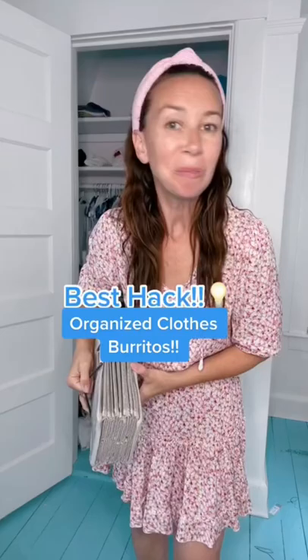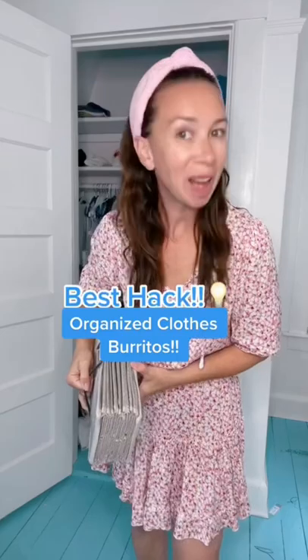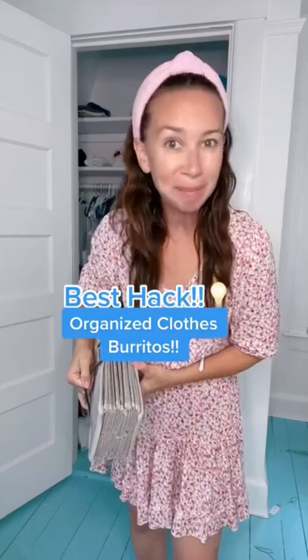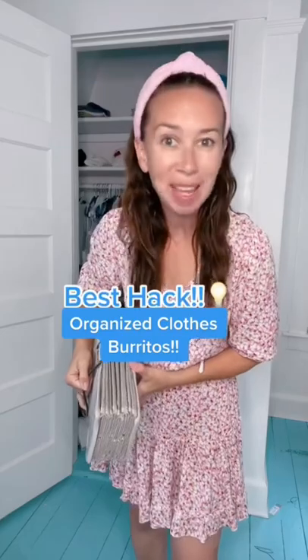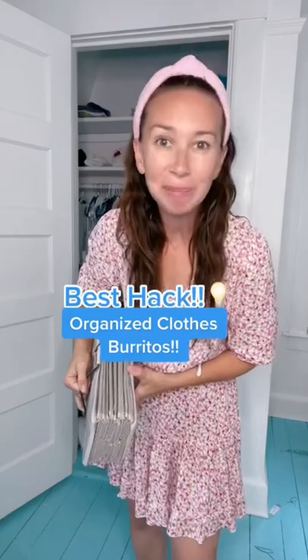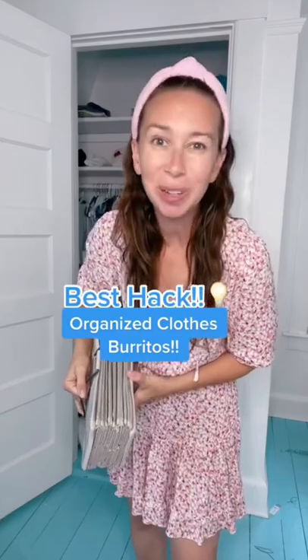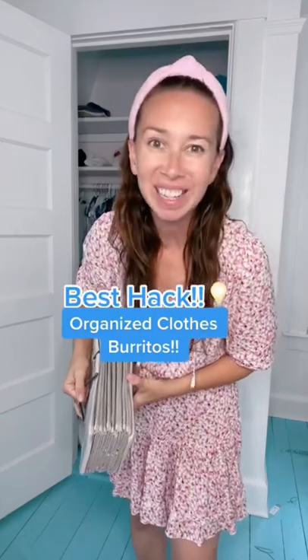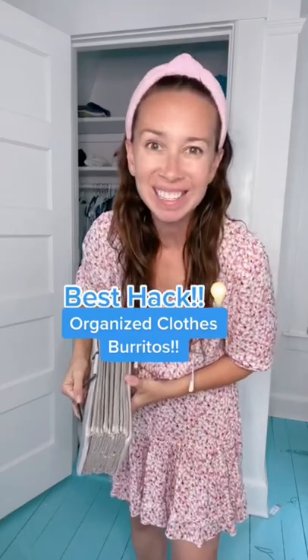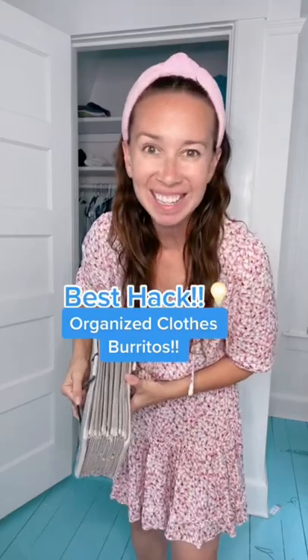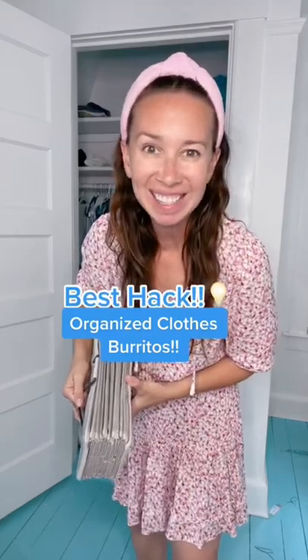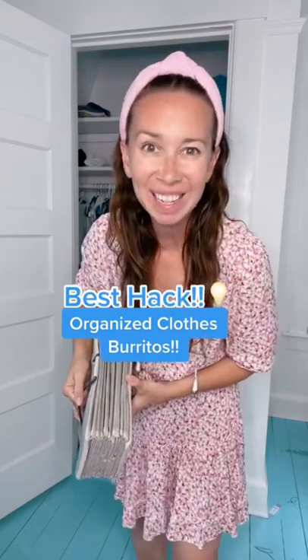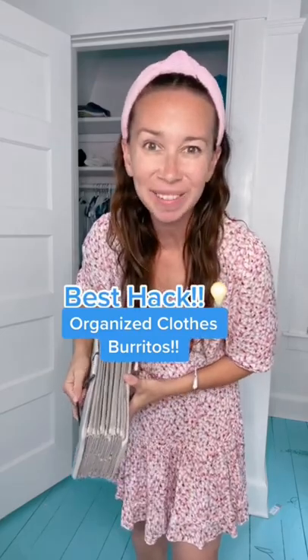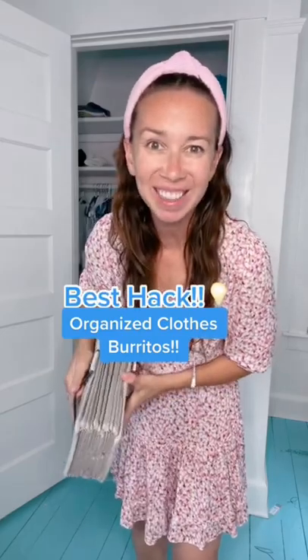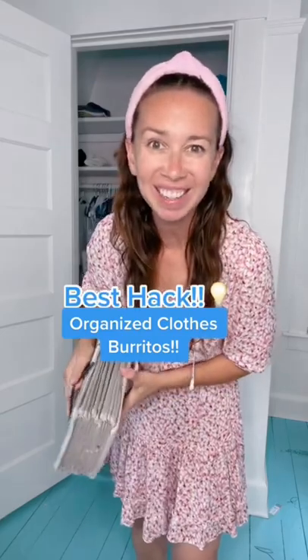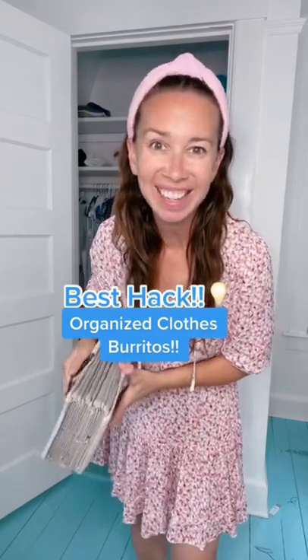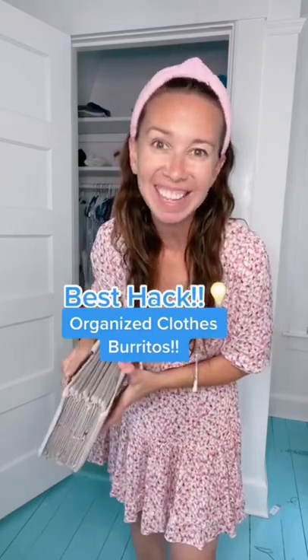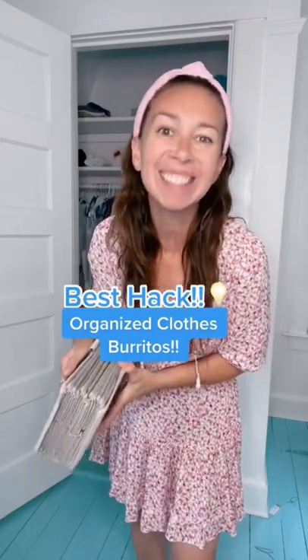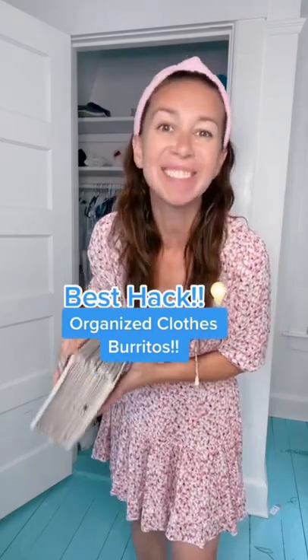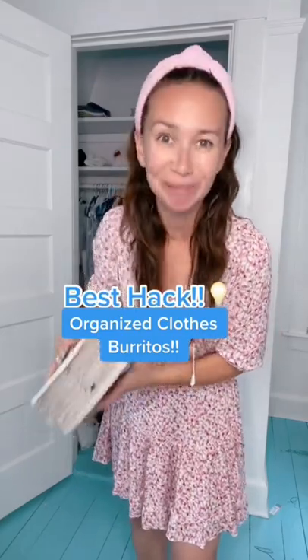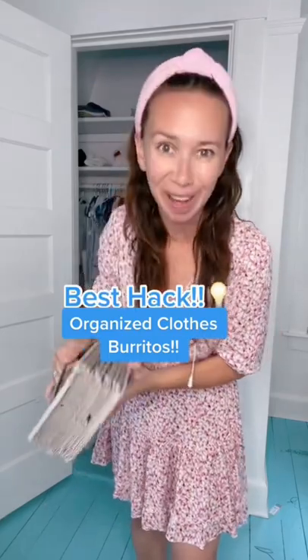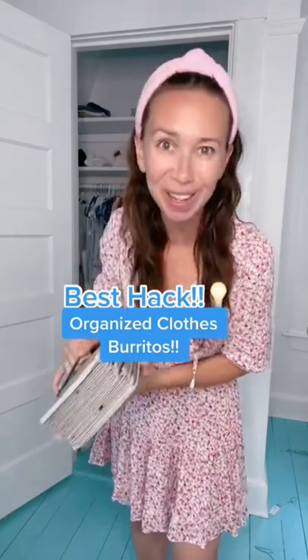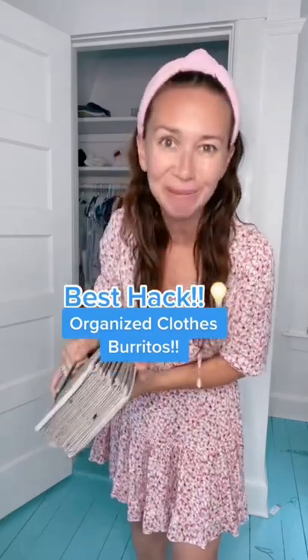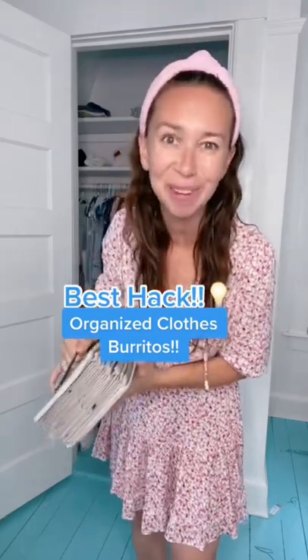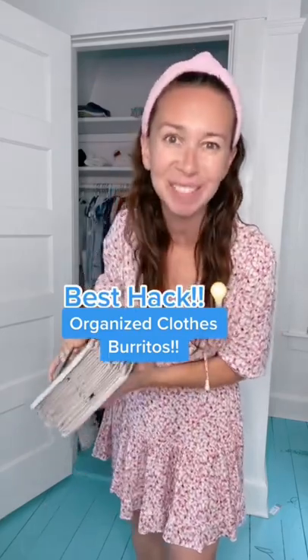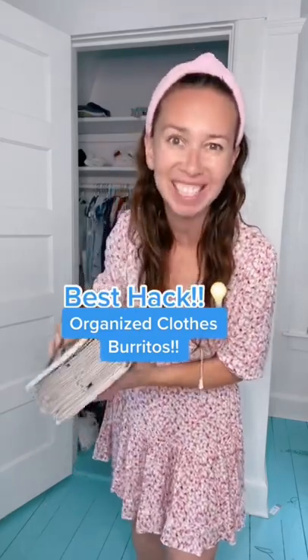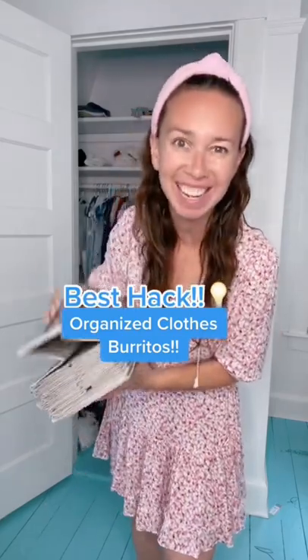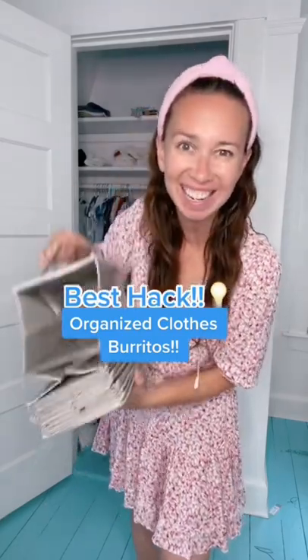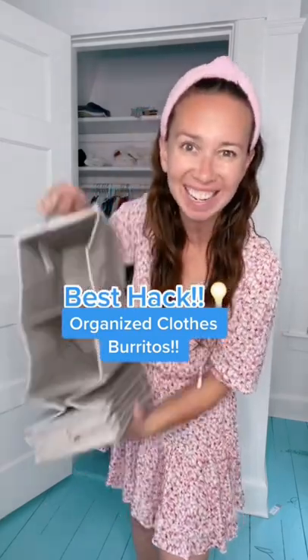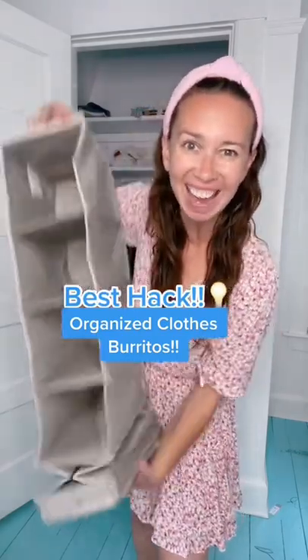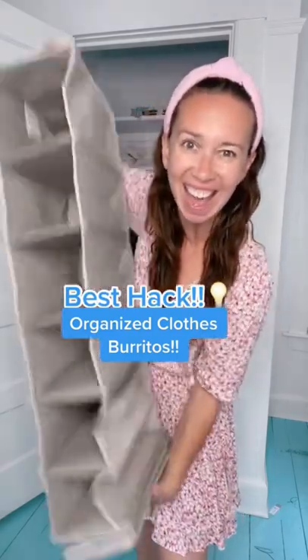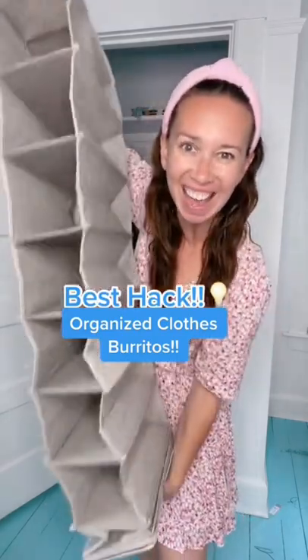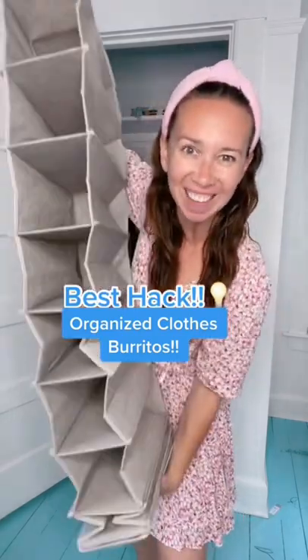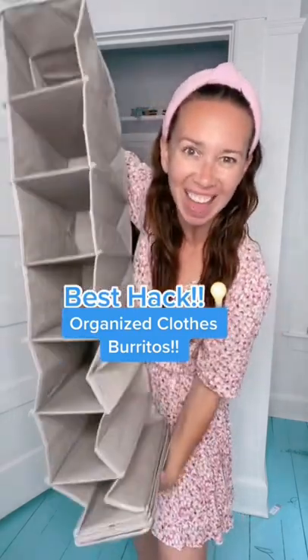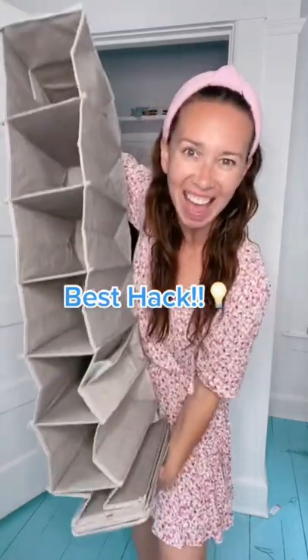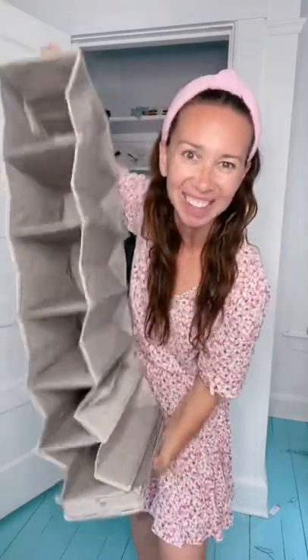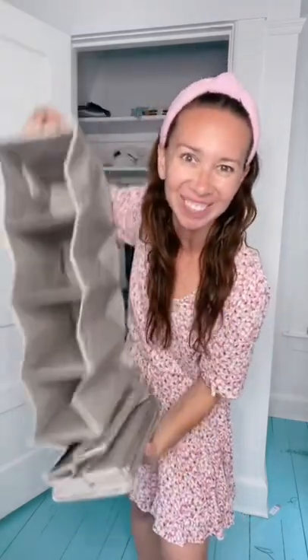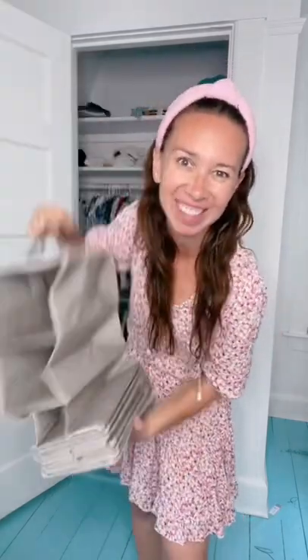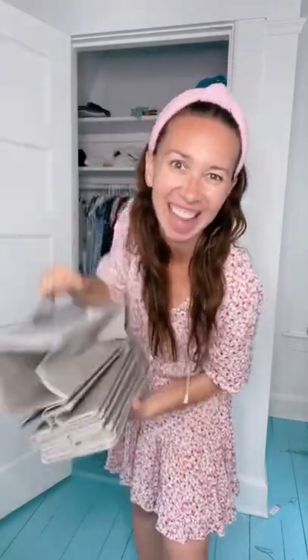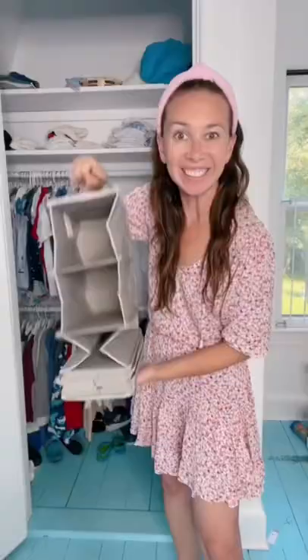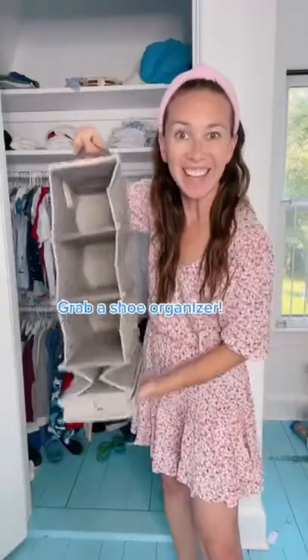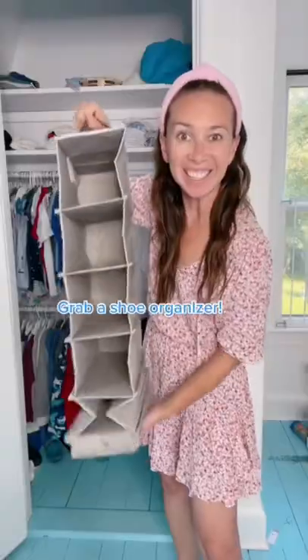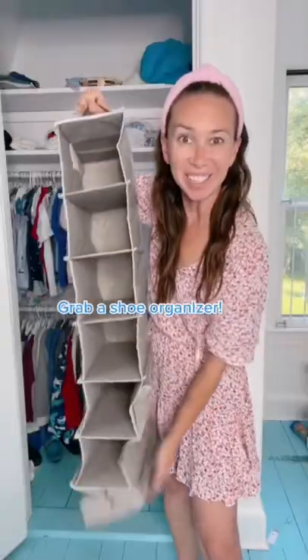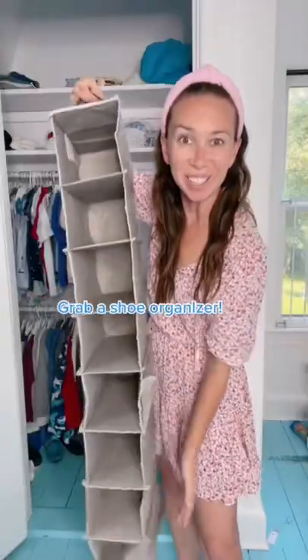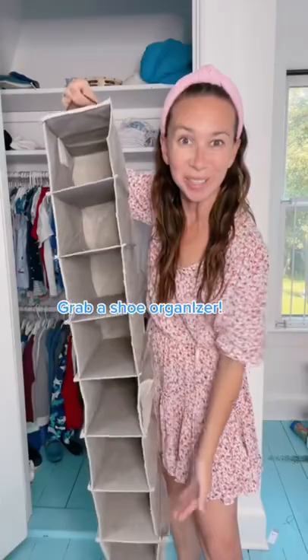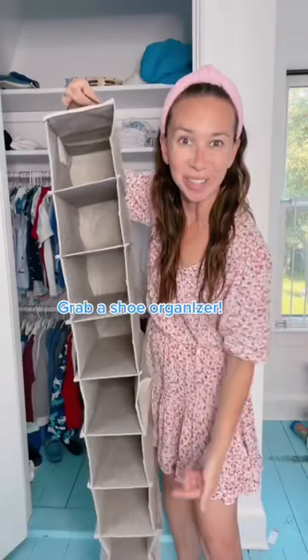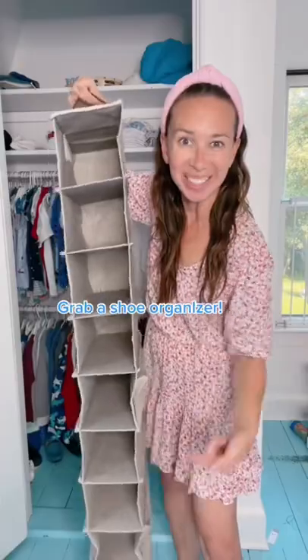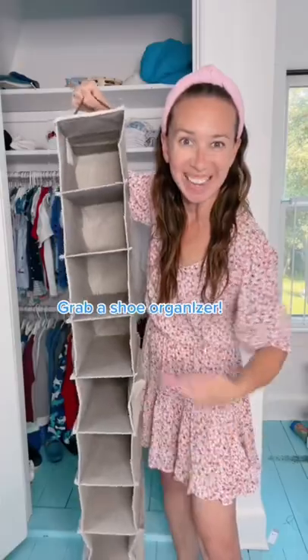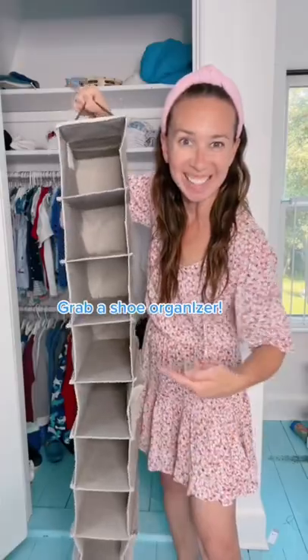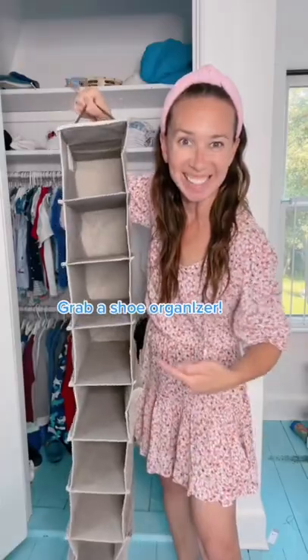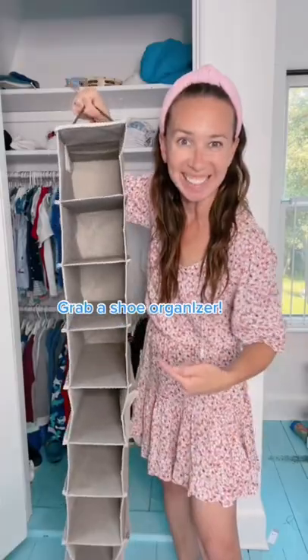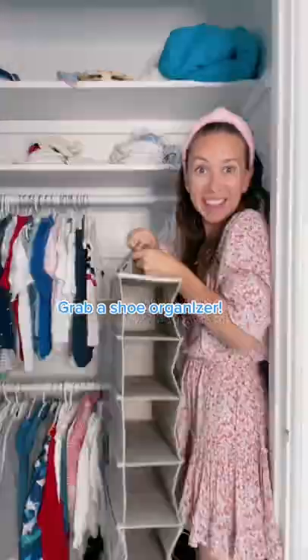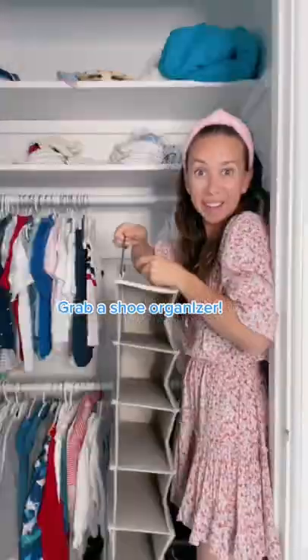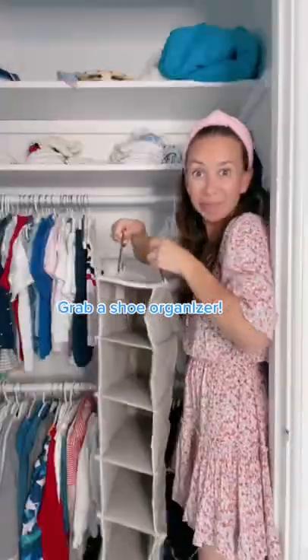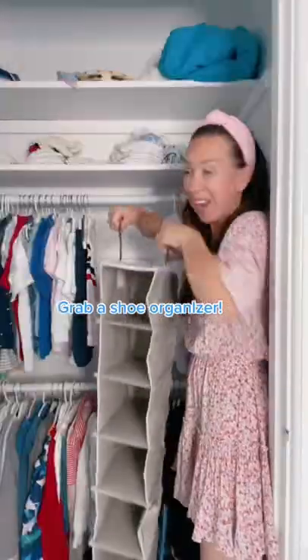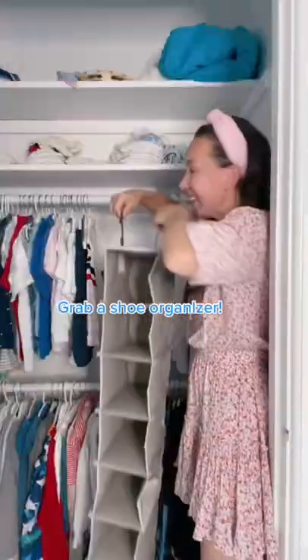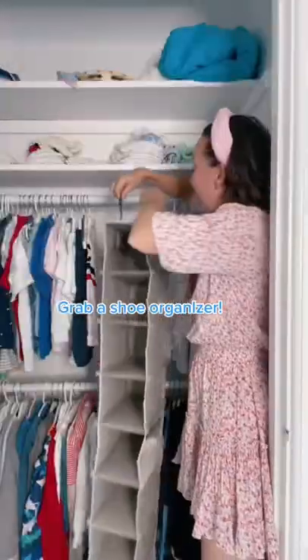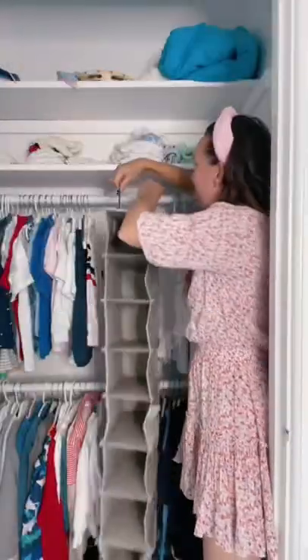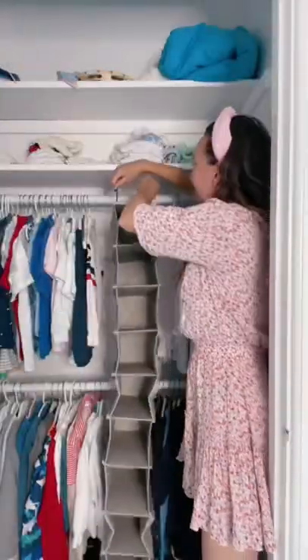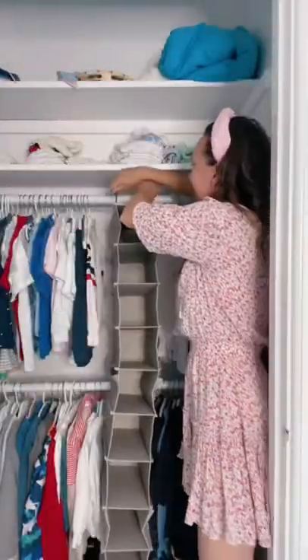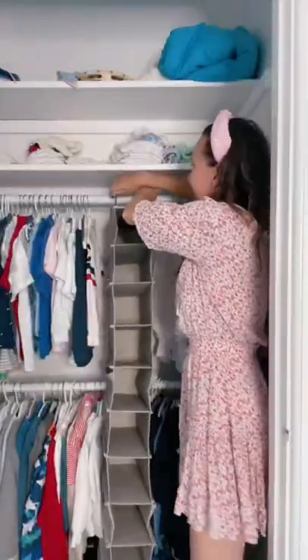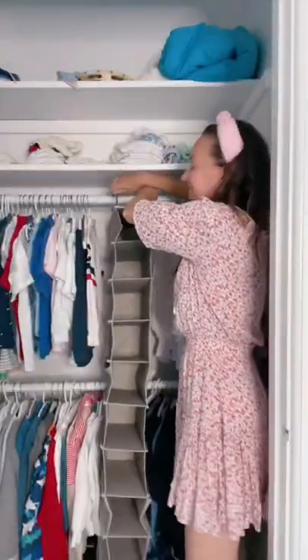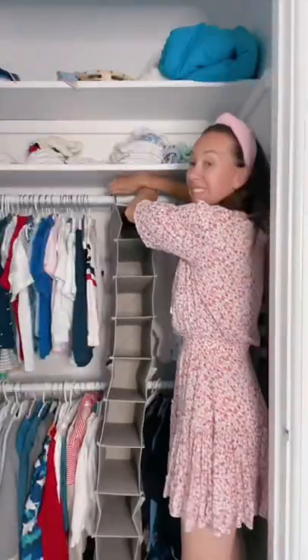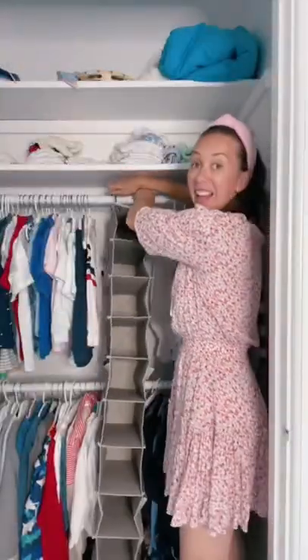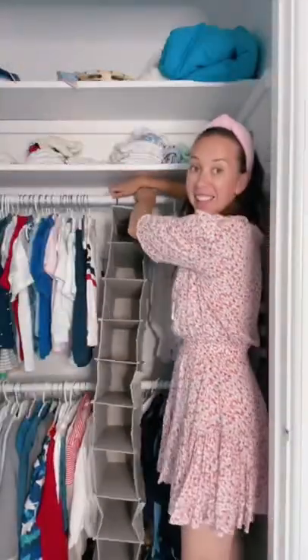Want to make mornings easier with your kids? Welcome home with Shannon. I have a hack for that — a closet shoe organizer. Hang it right up in your kid's closet.